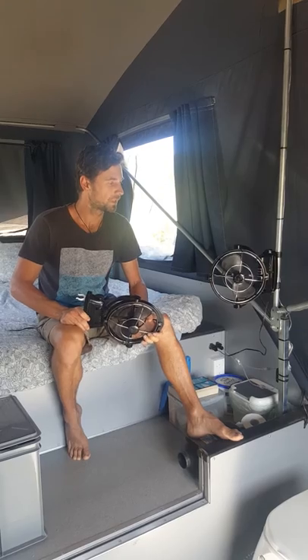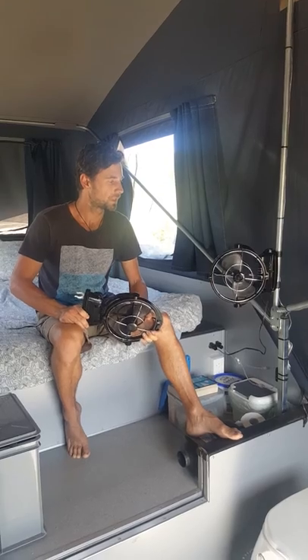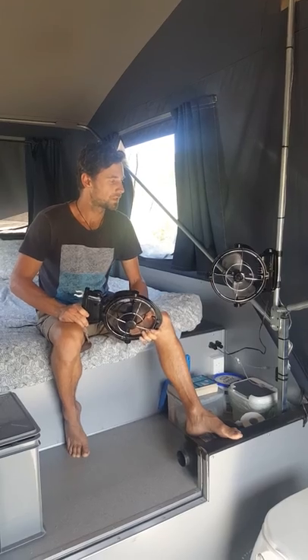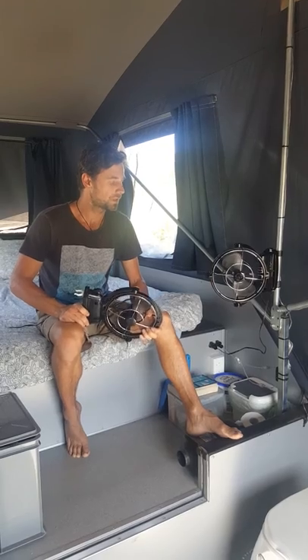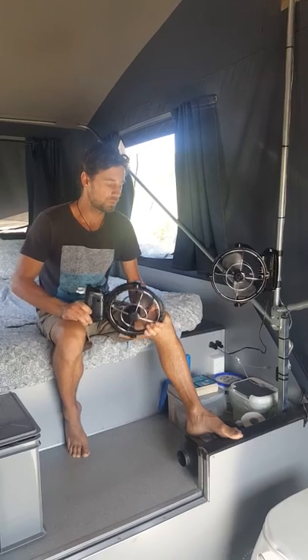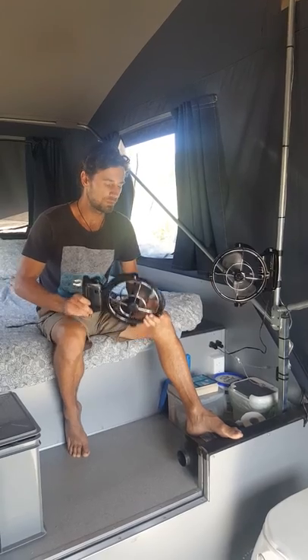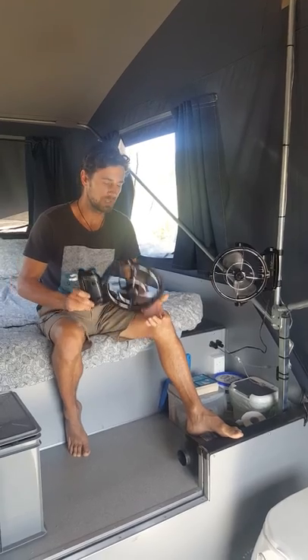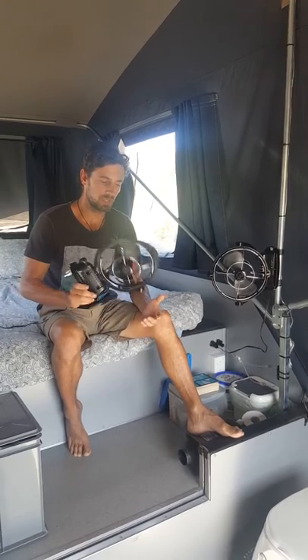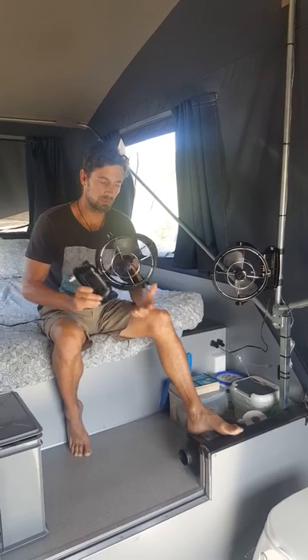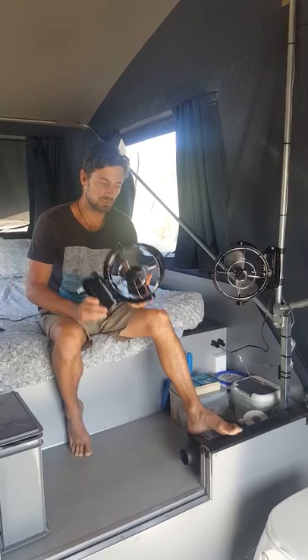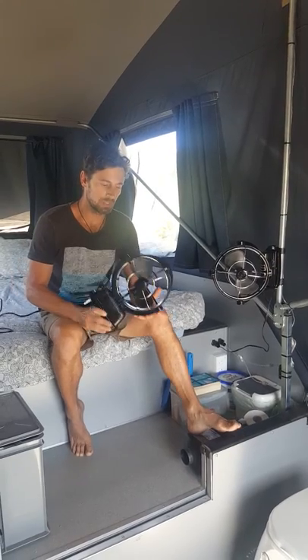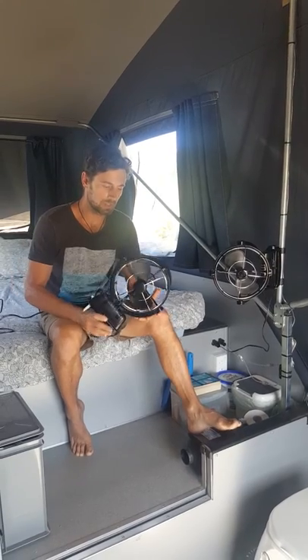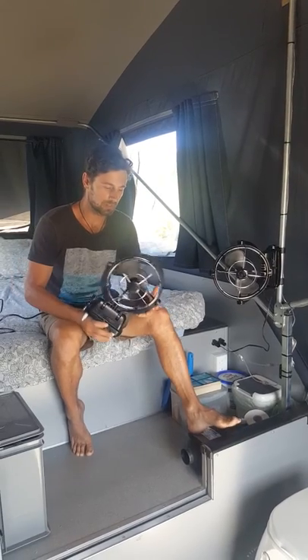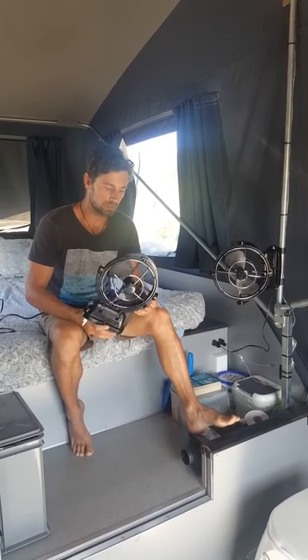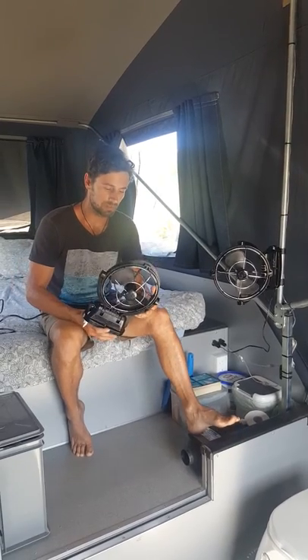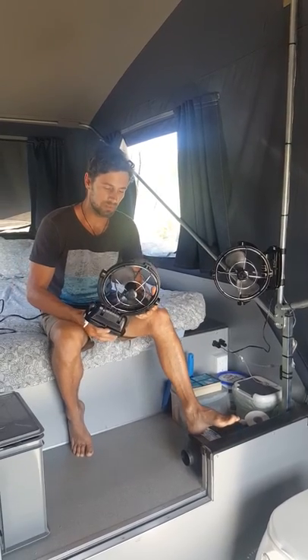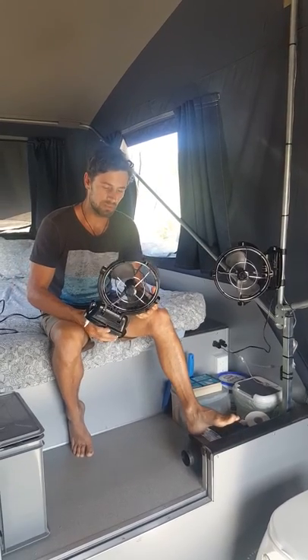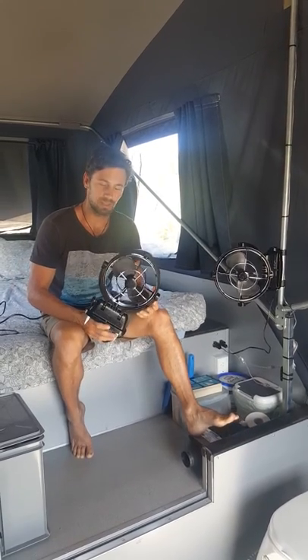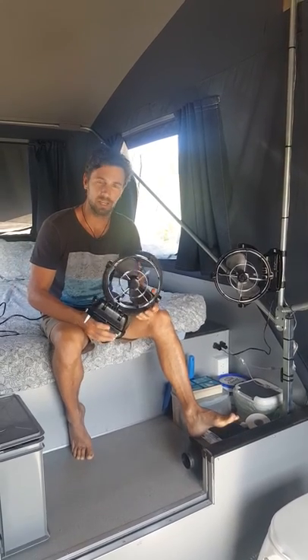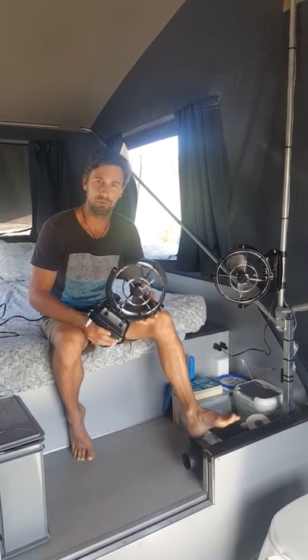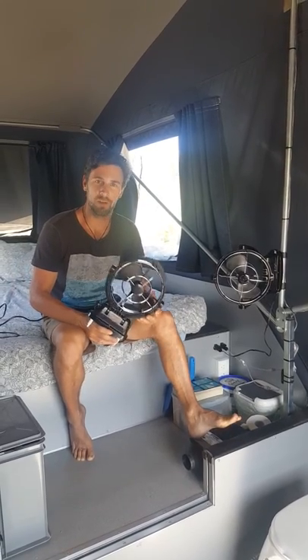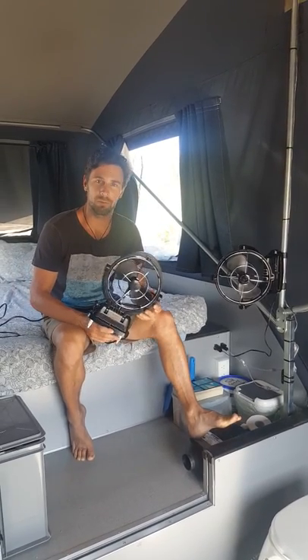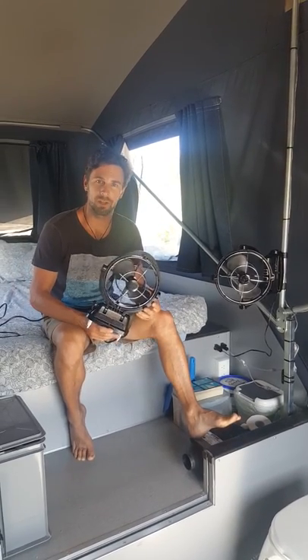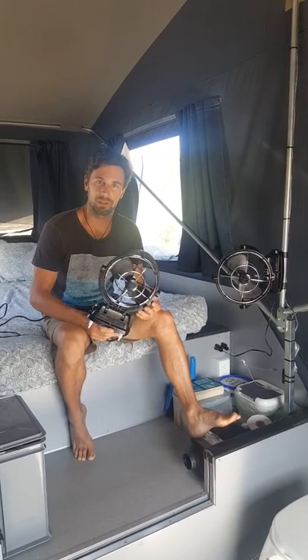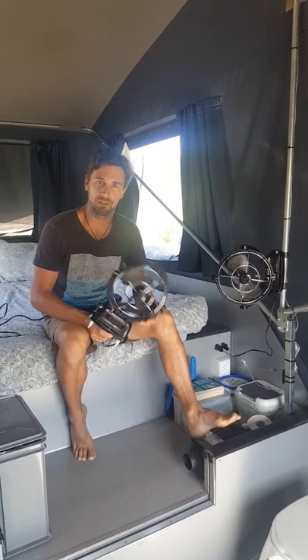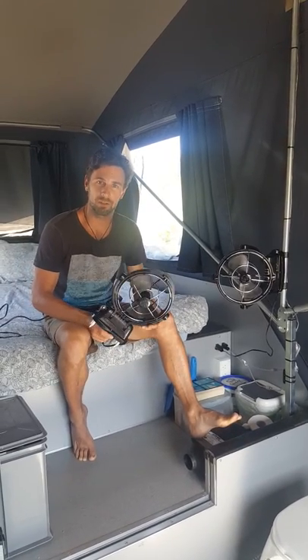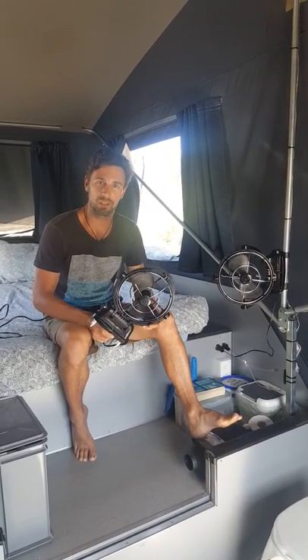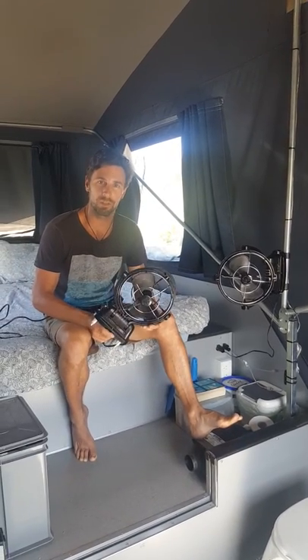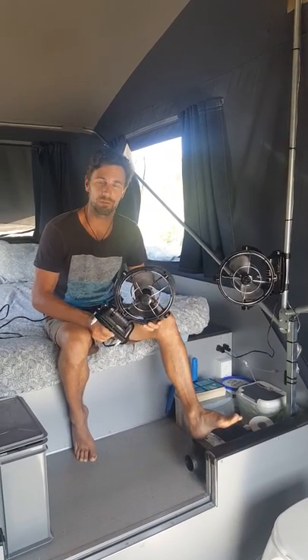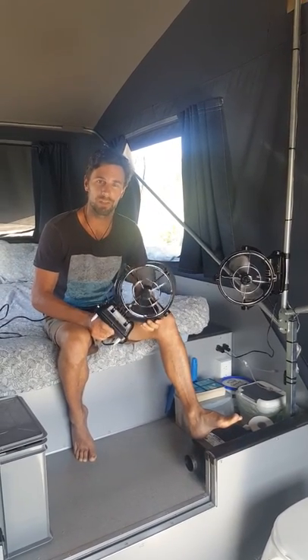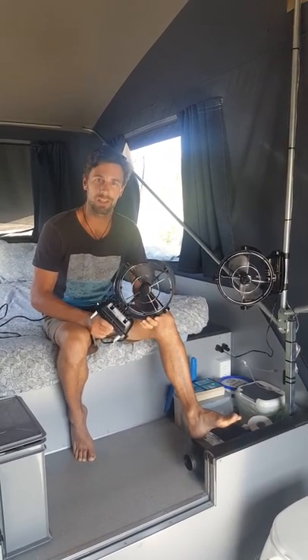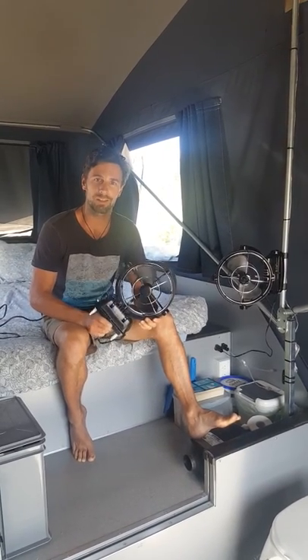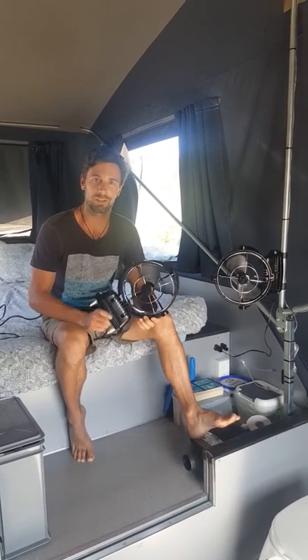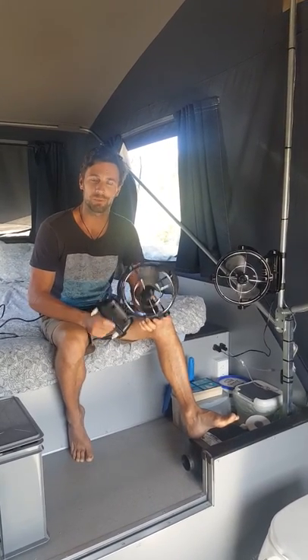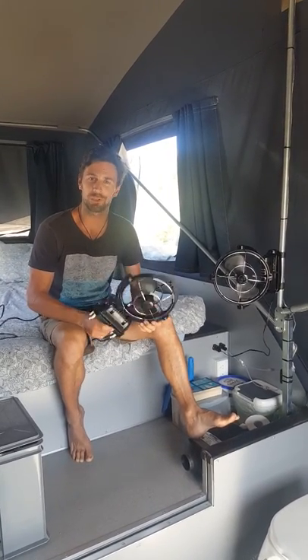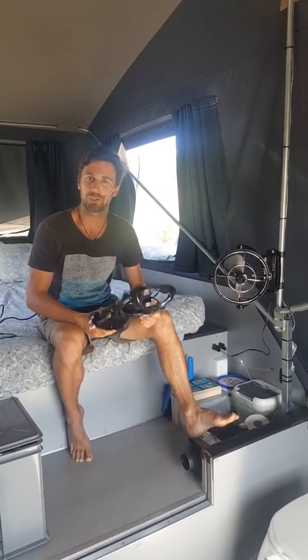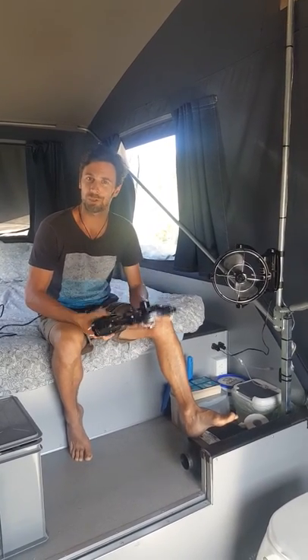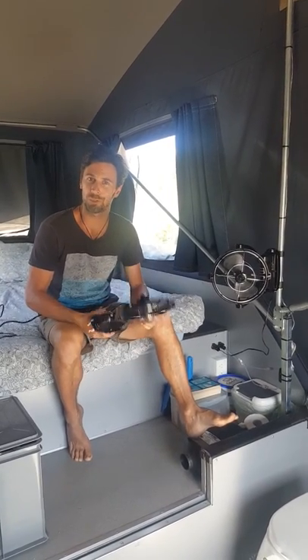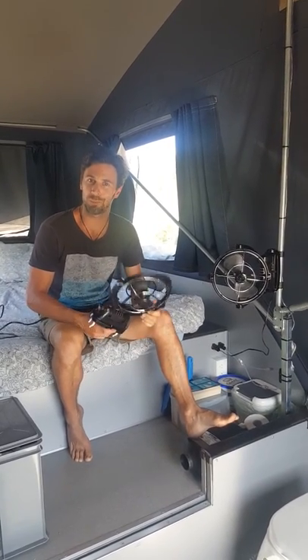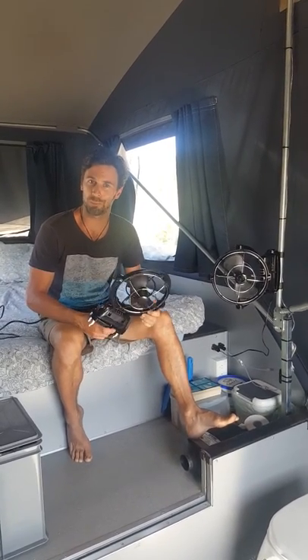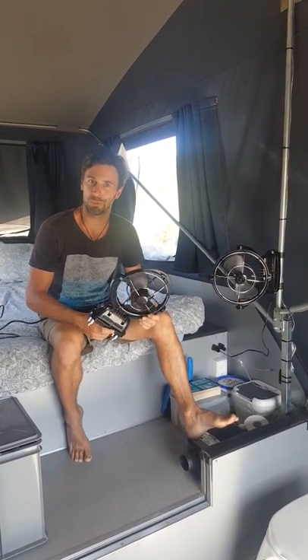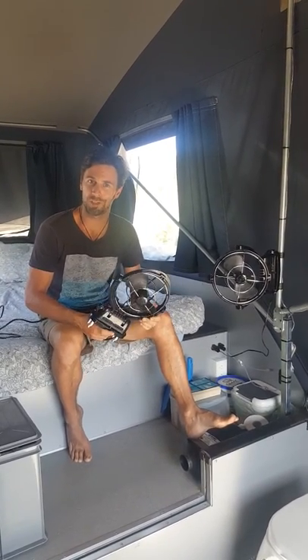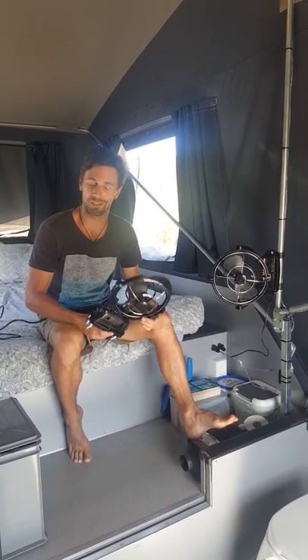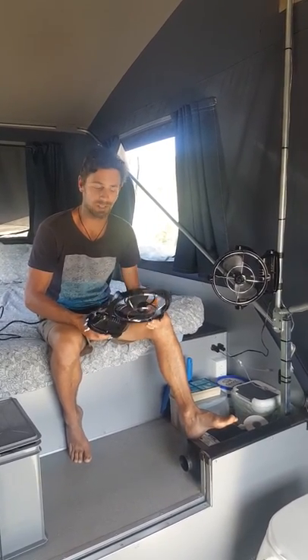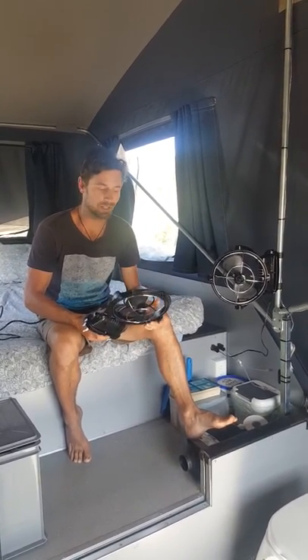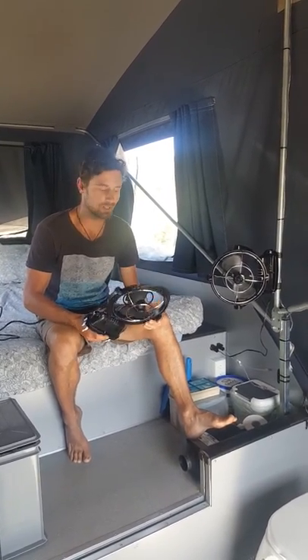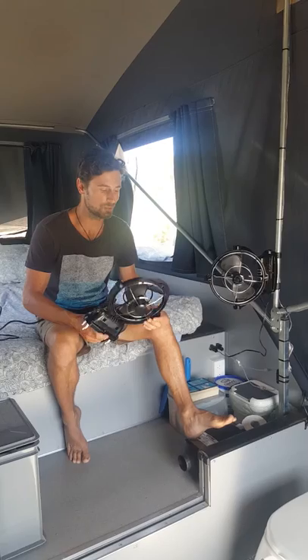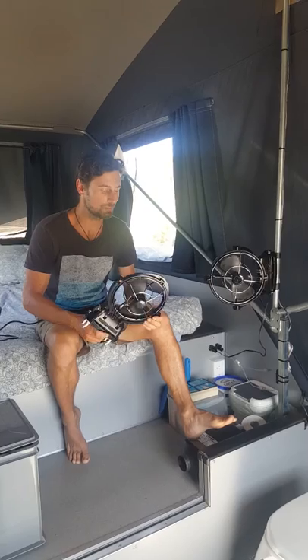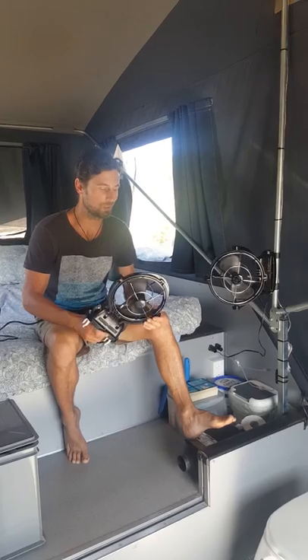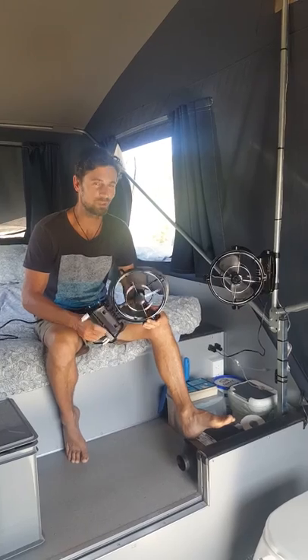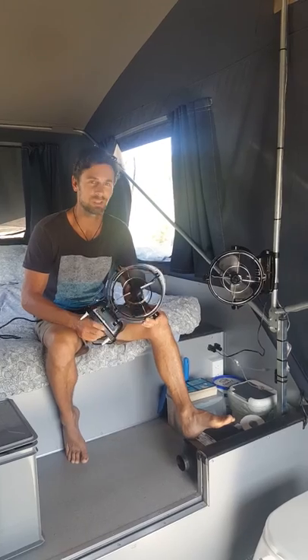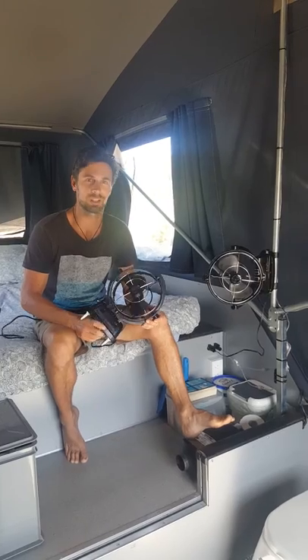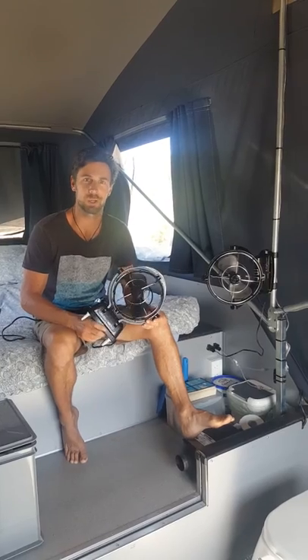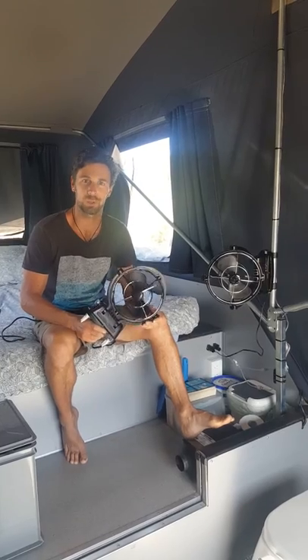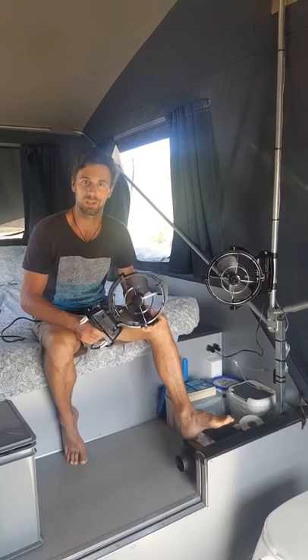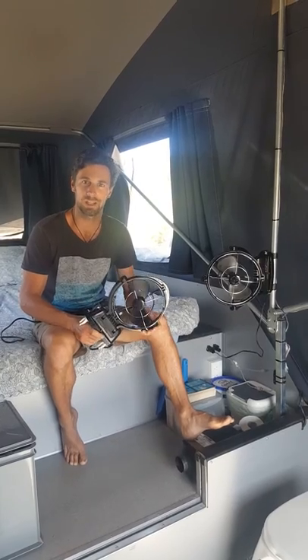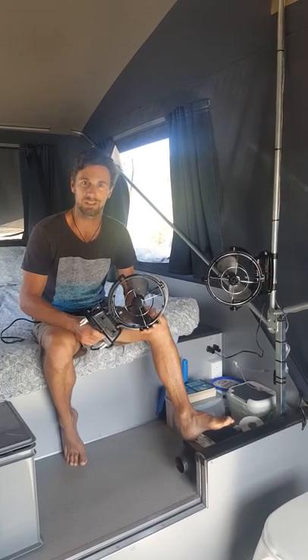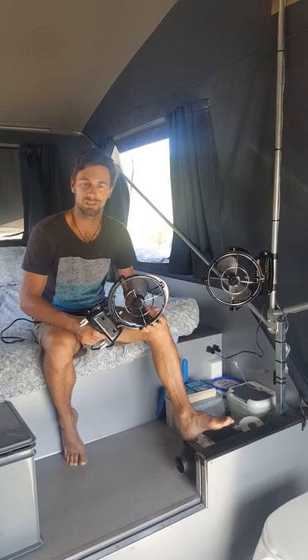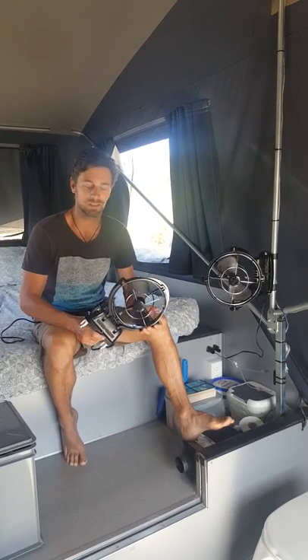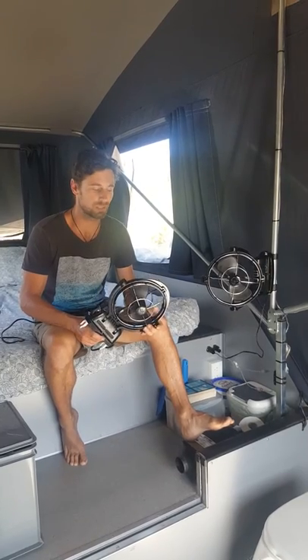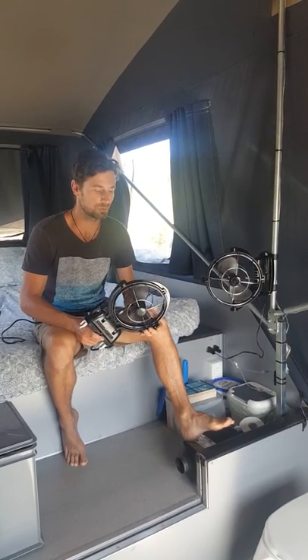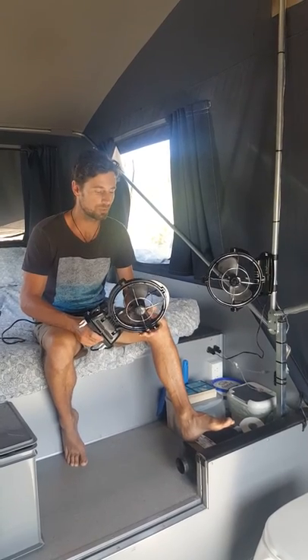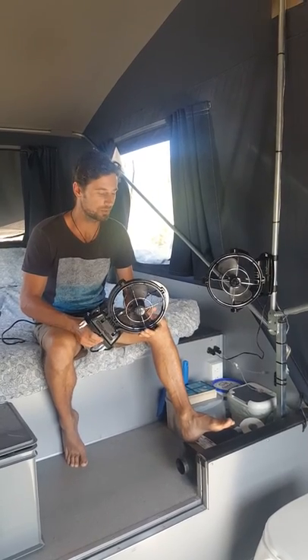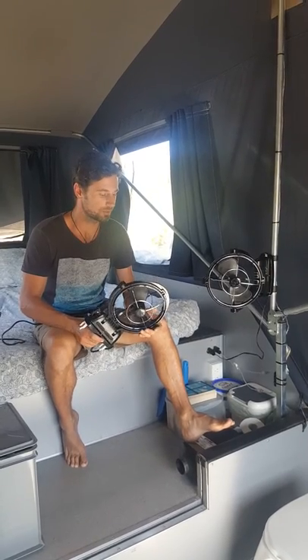So we've ended up with these — they're the Caframo Sirico fans. I'm not too sure about the pronunciation, but we're going to go with that and see how we go.